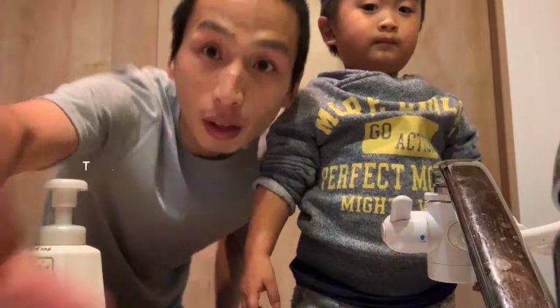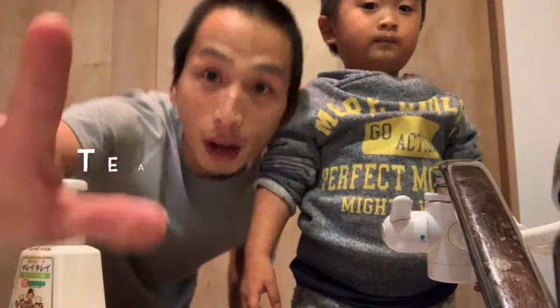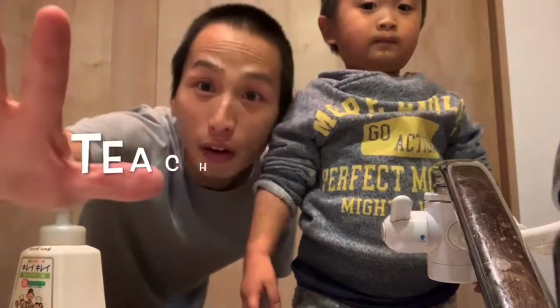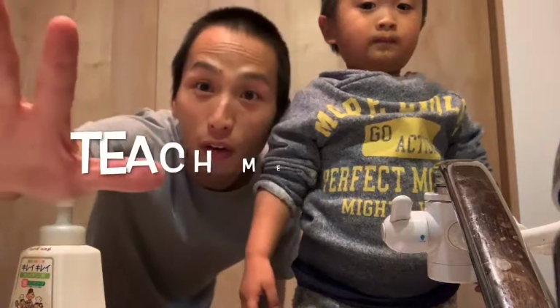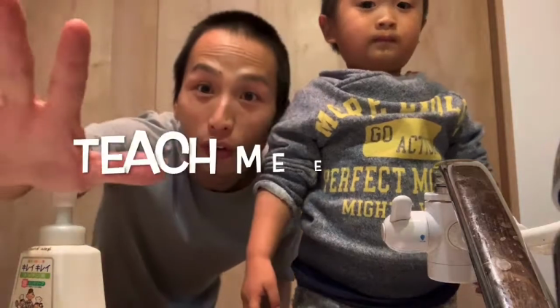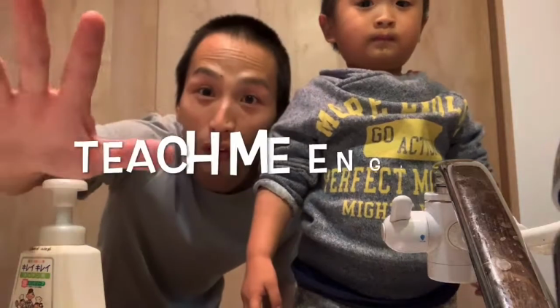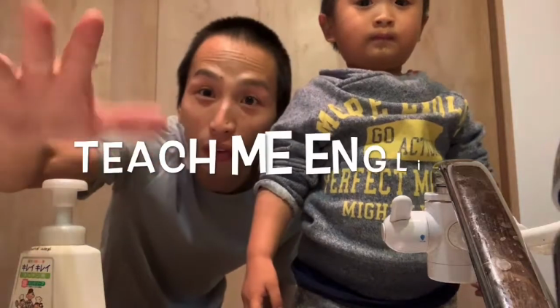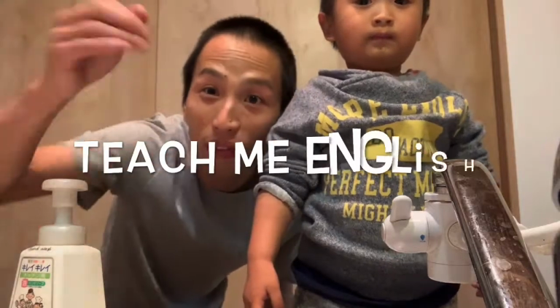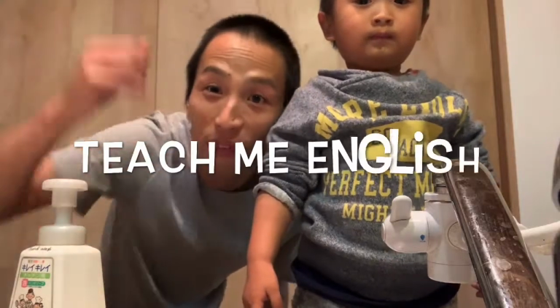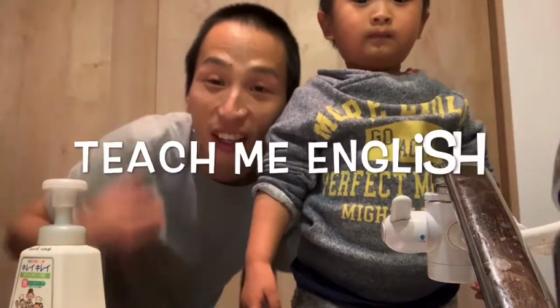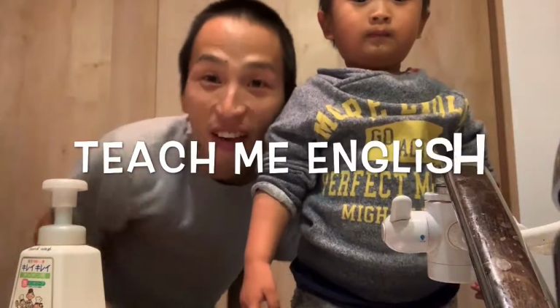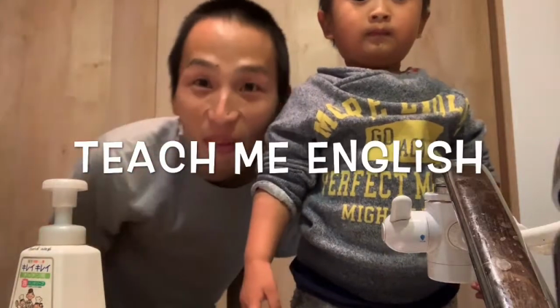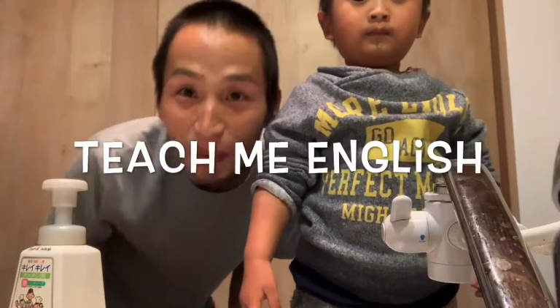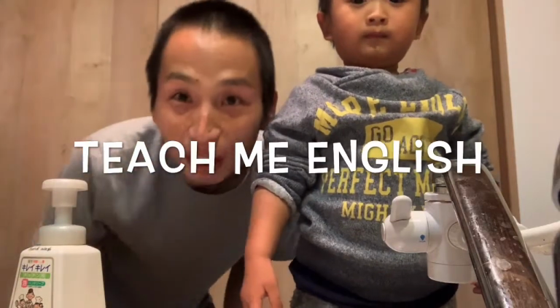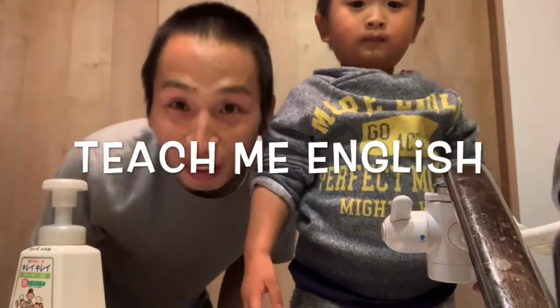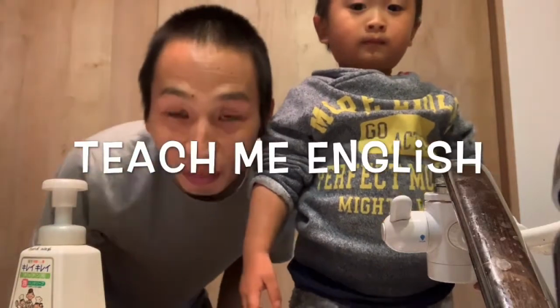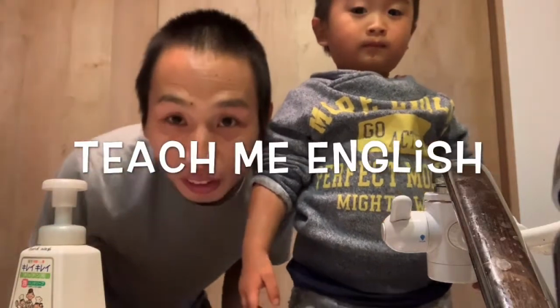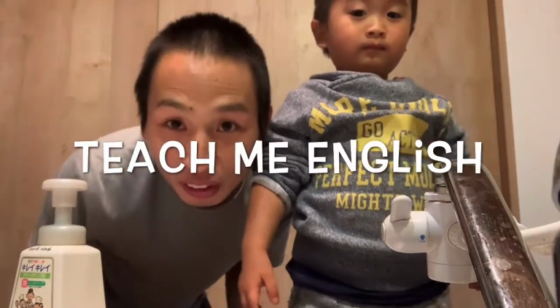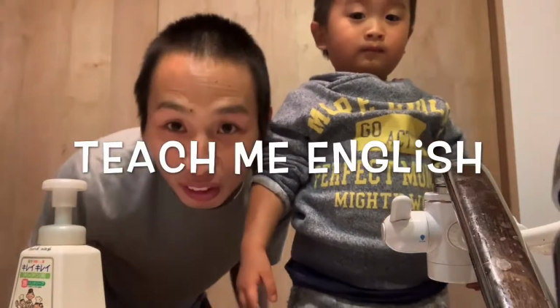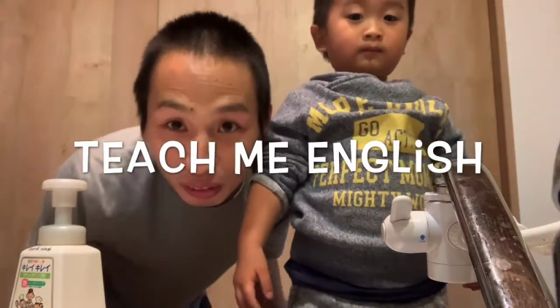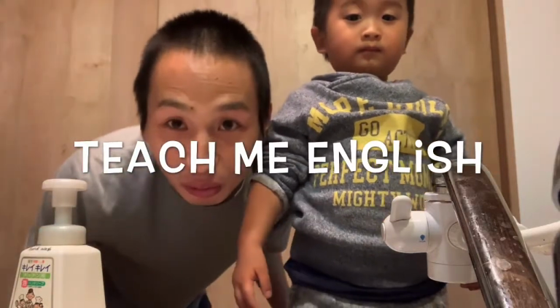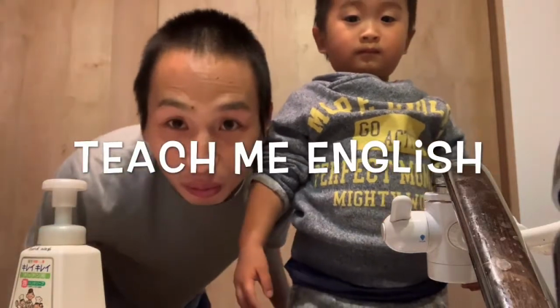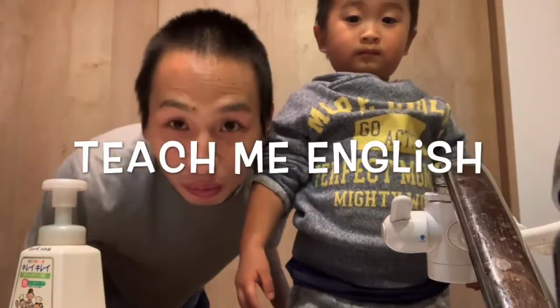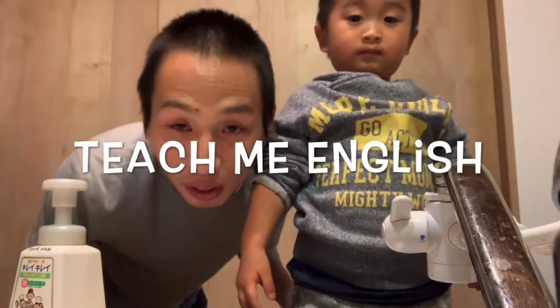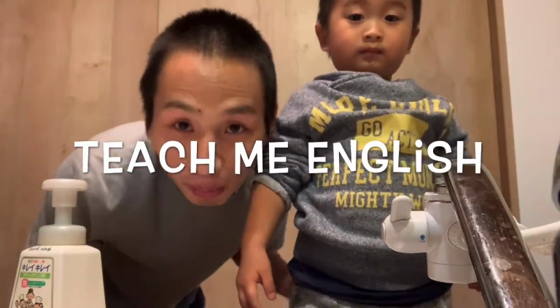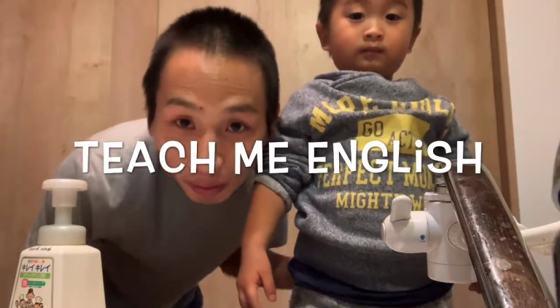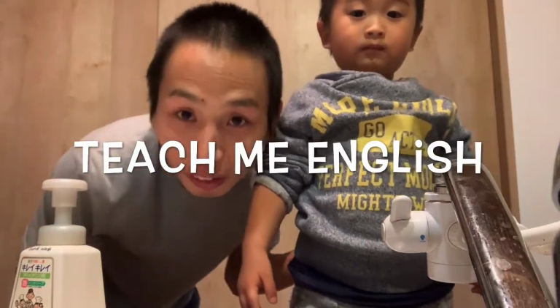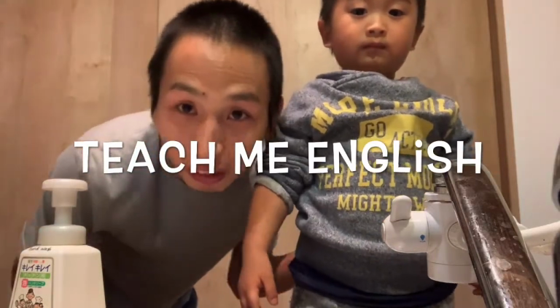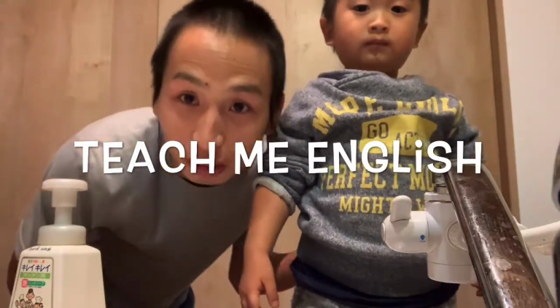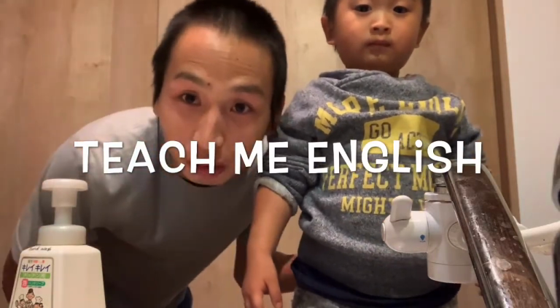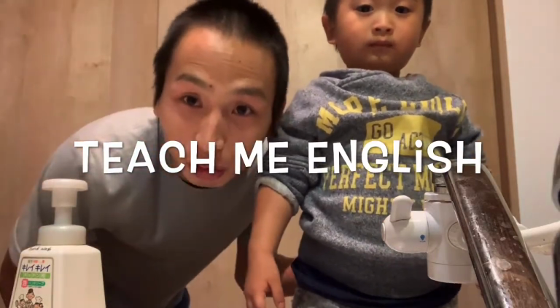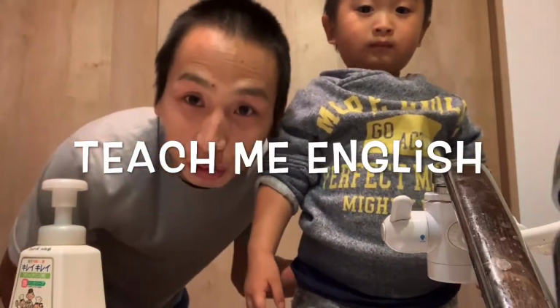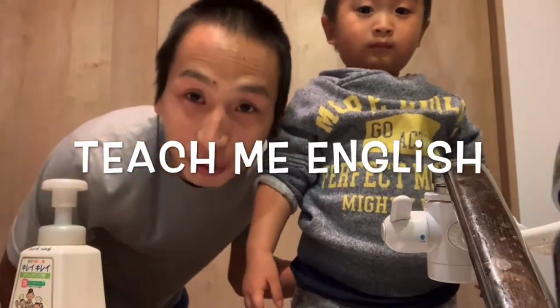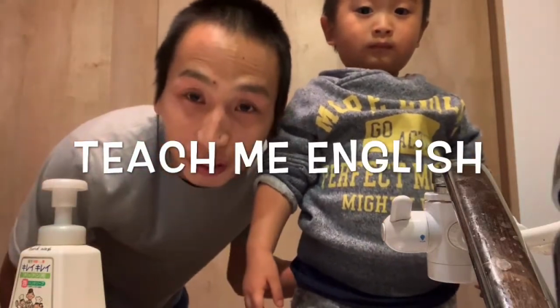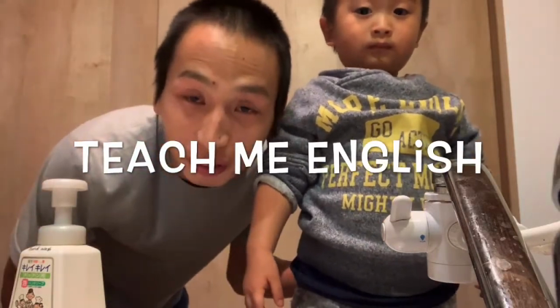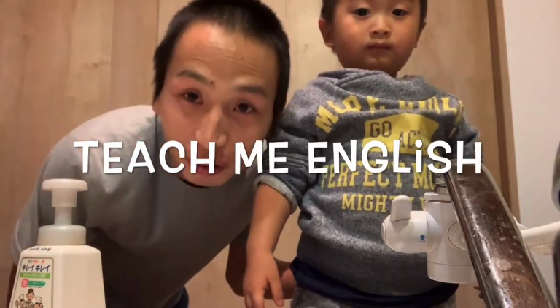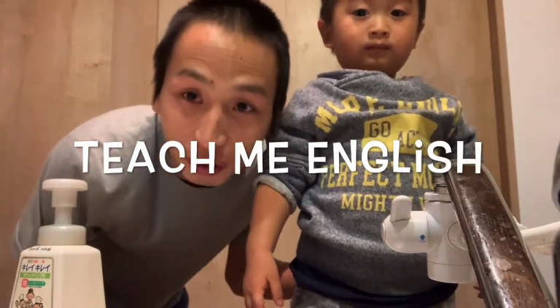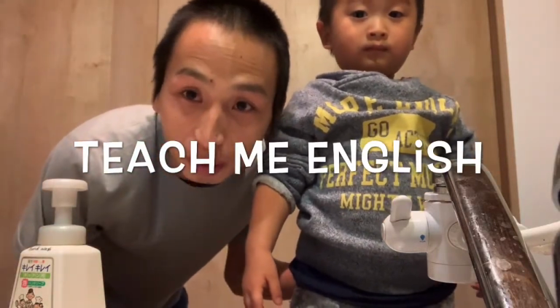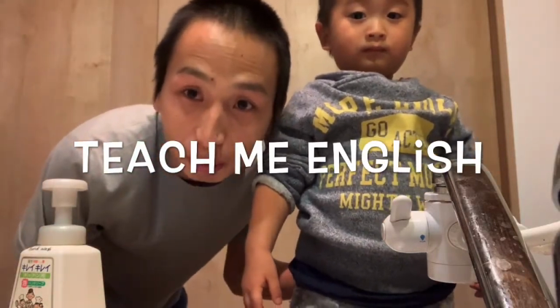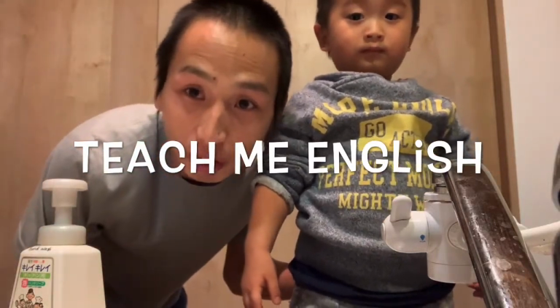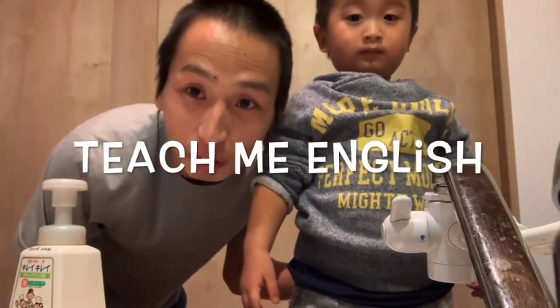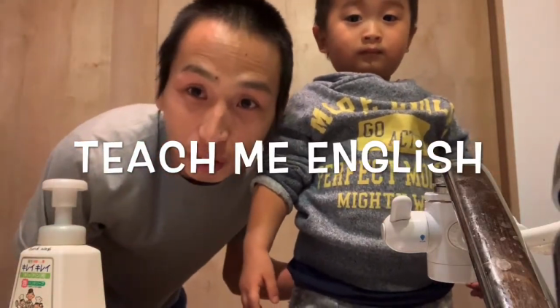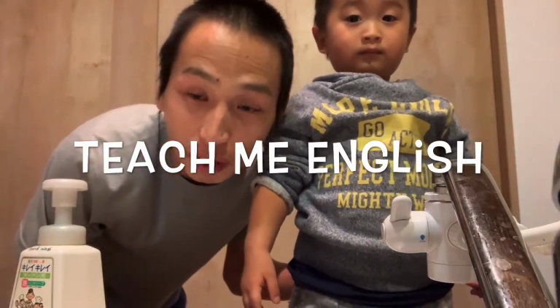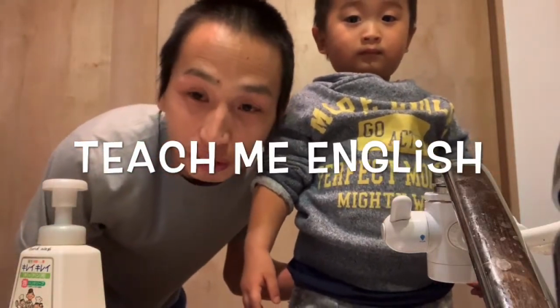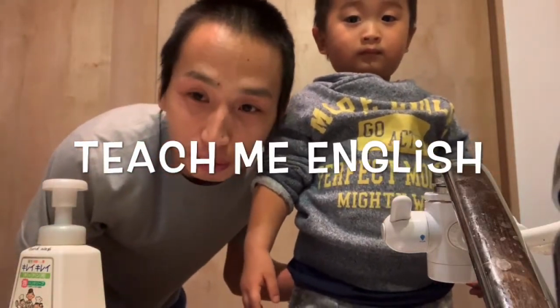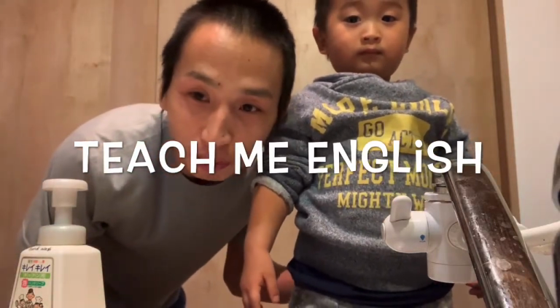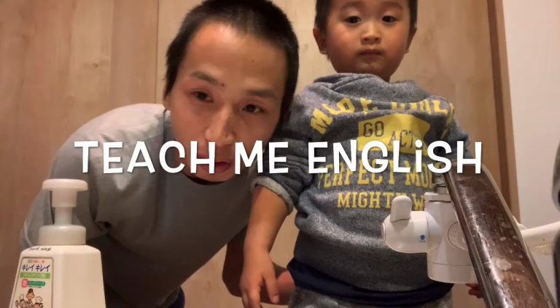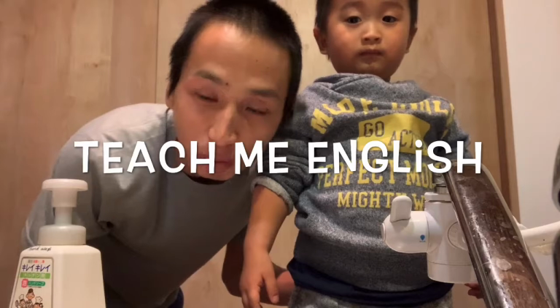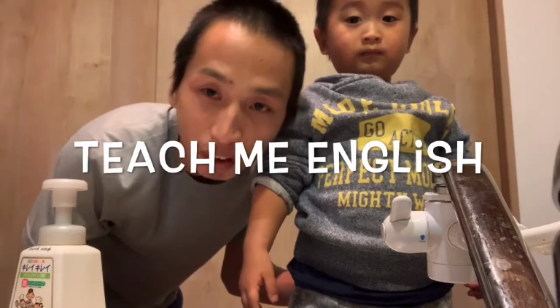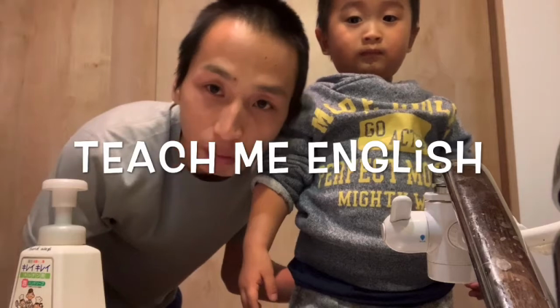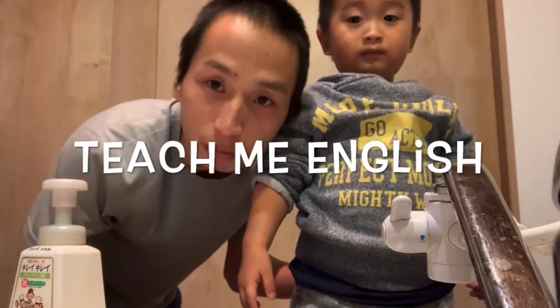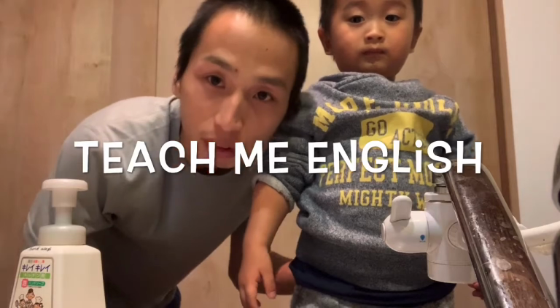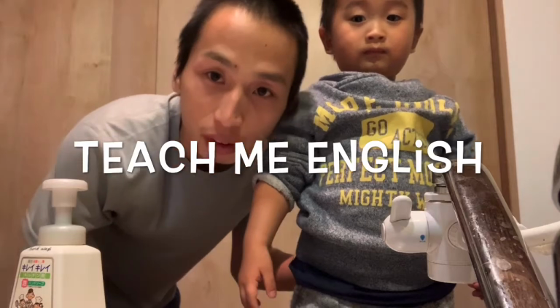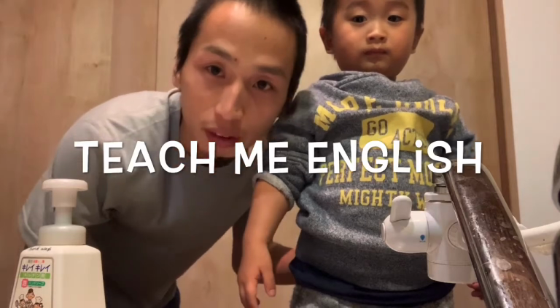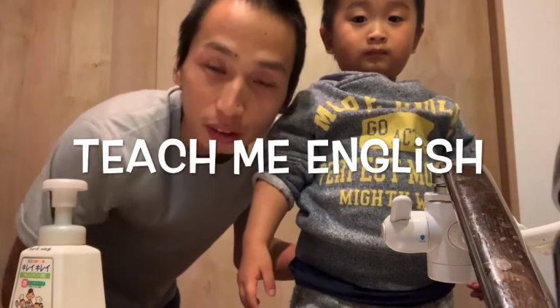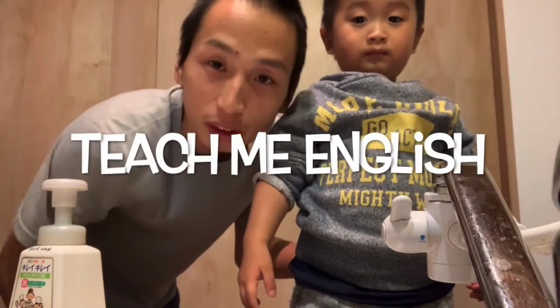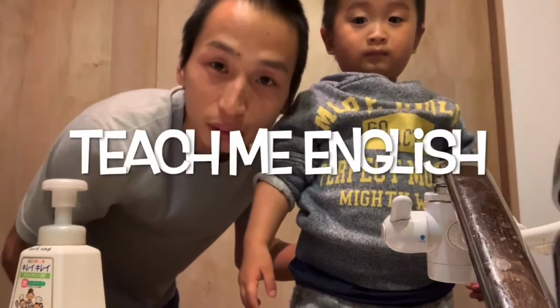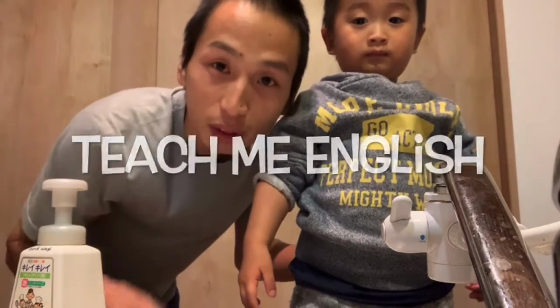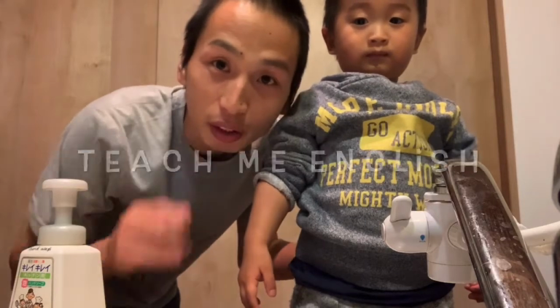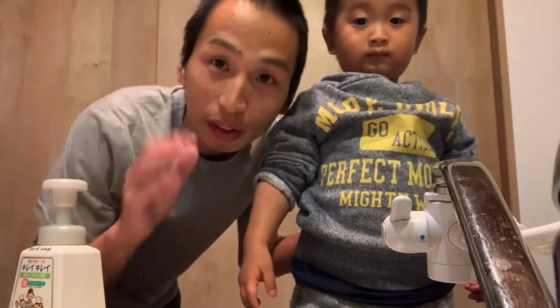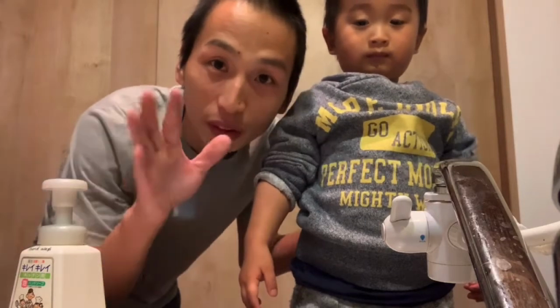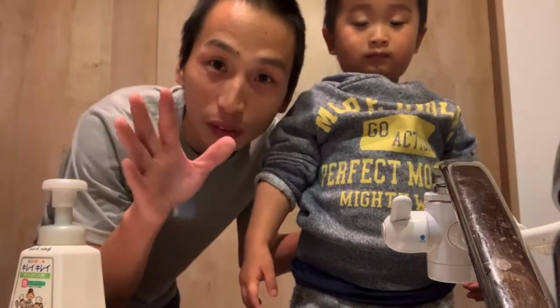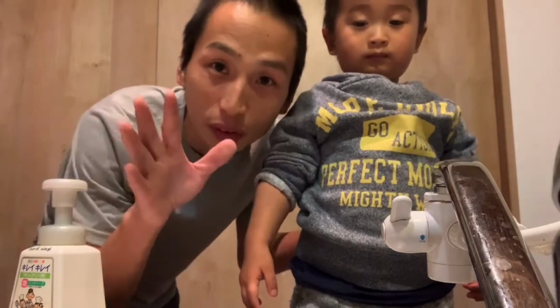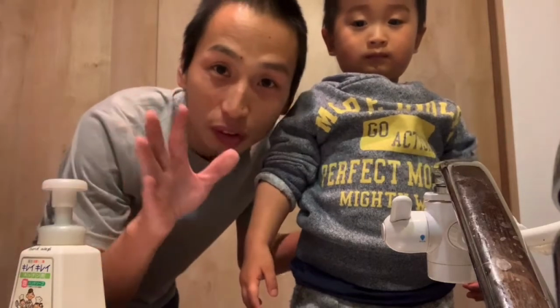Hello, my name is Tato. We are practicing to speak English, but we can't speak well. Please teach me English.